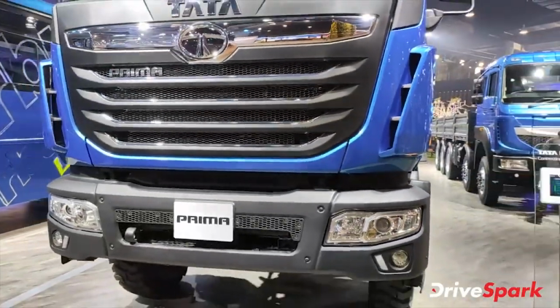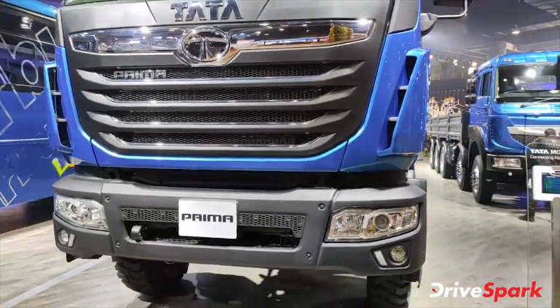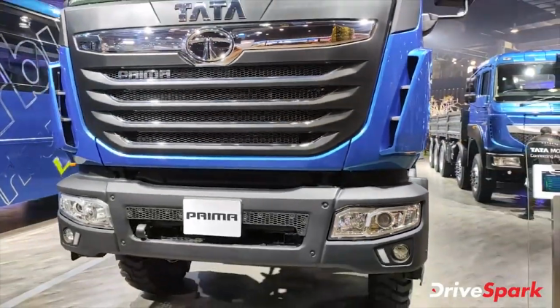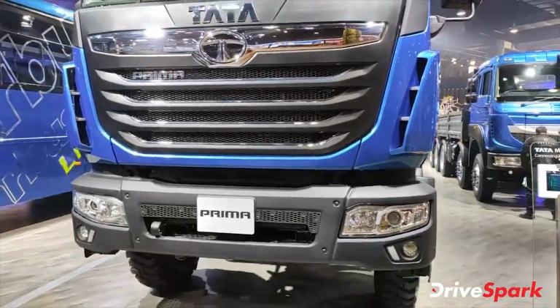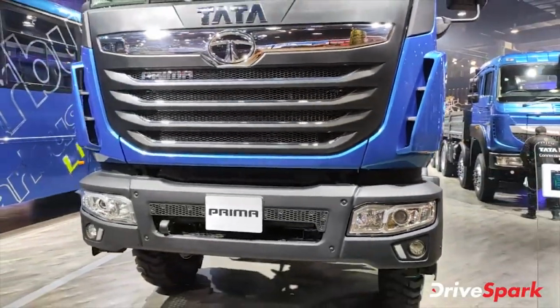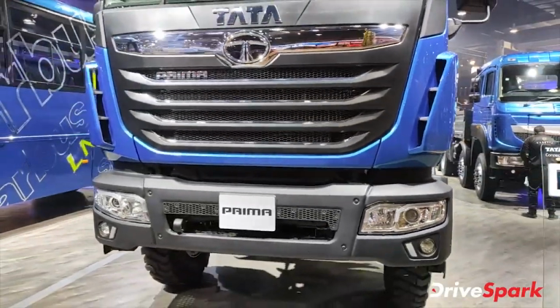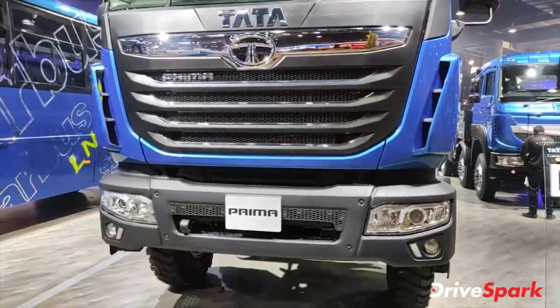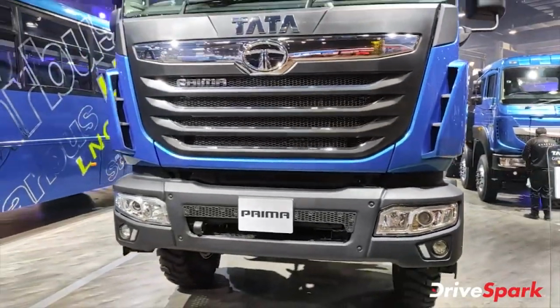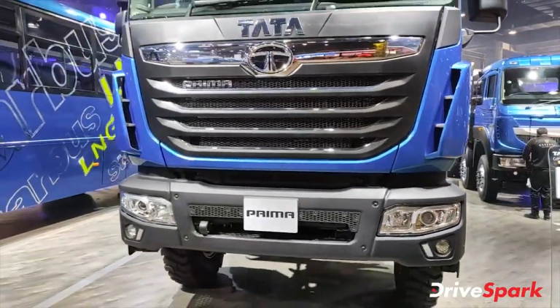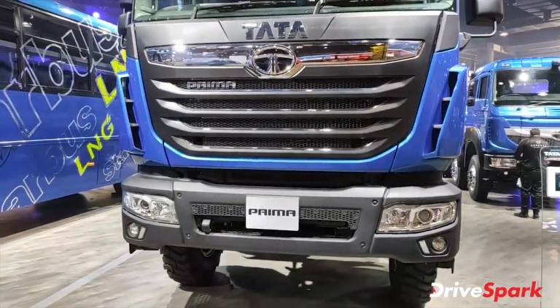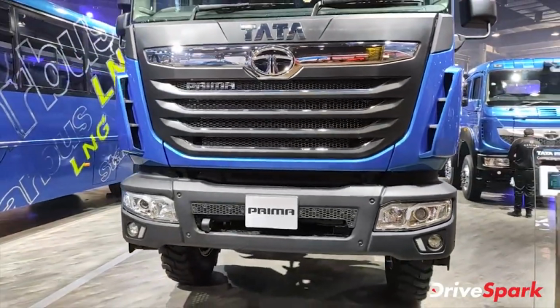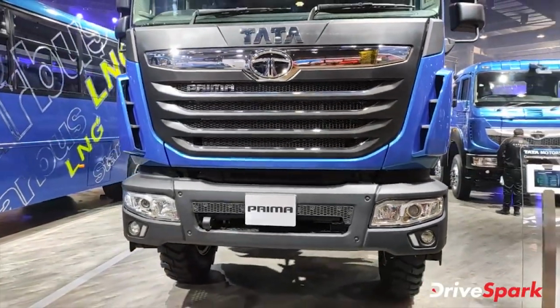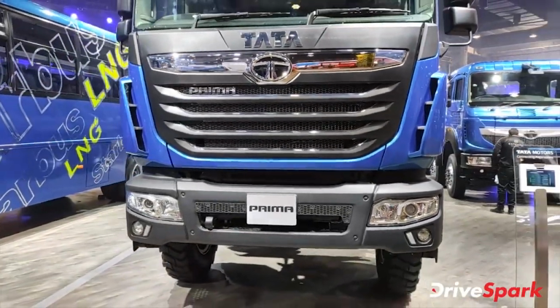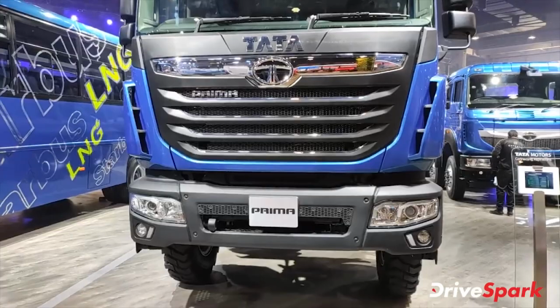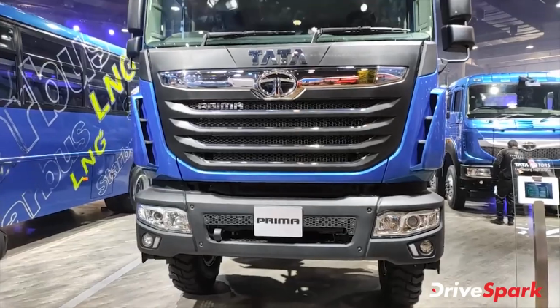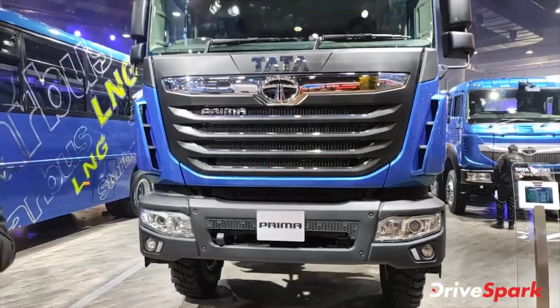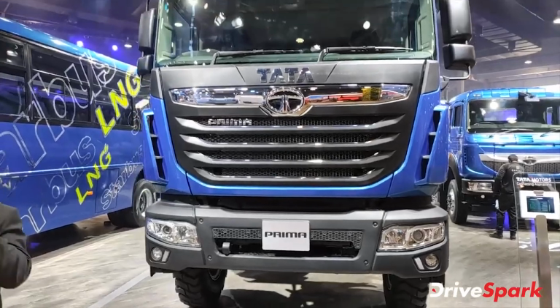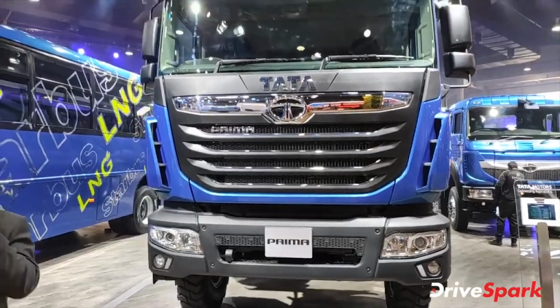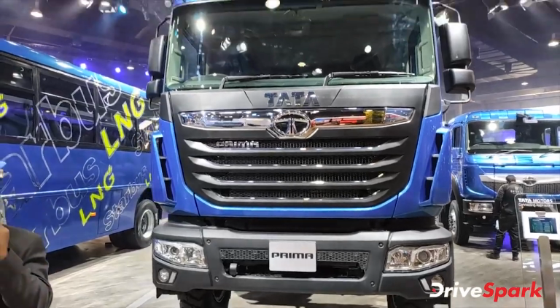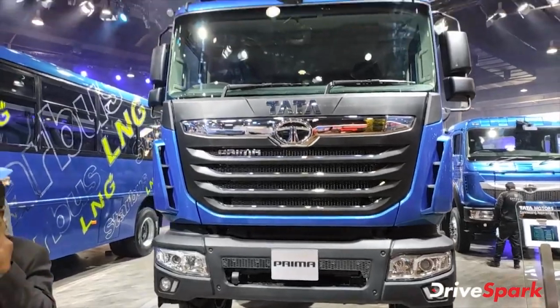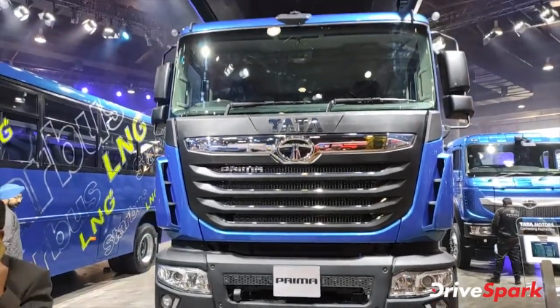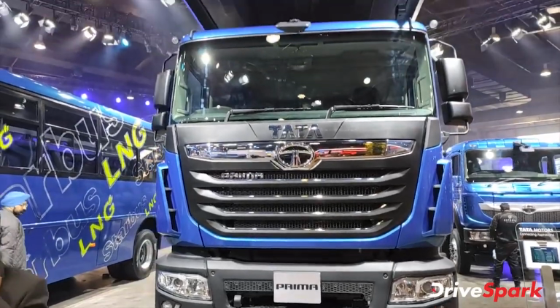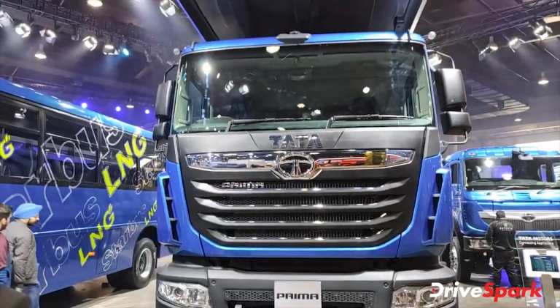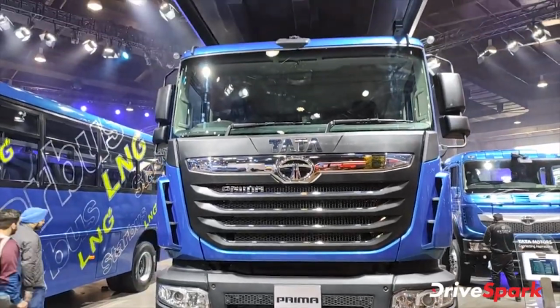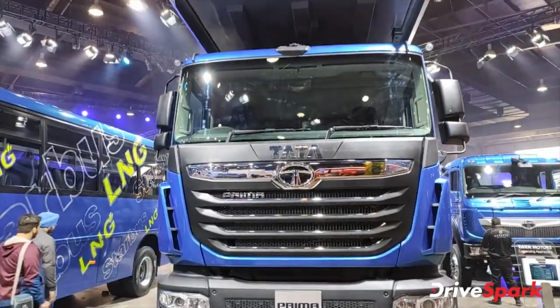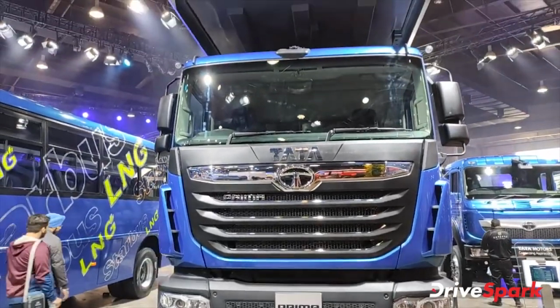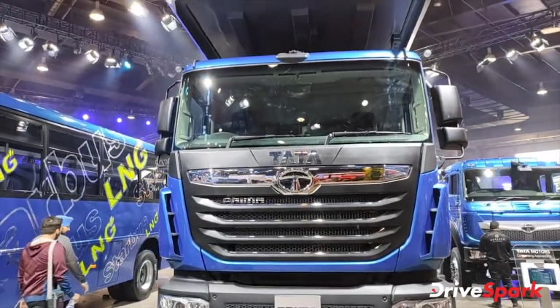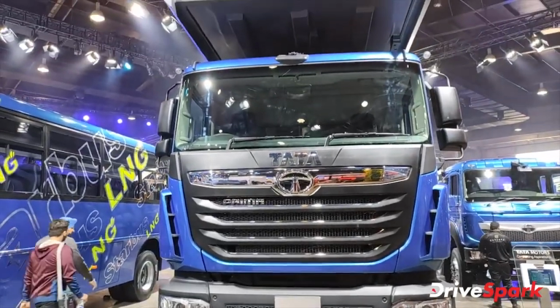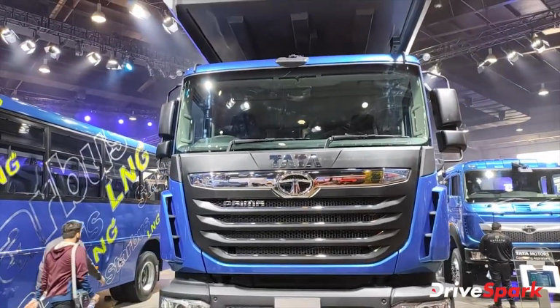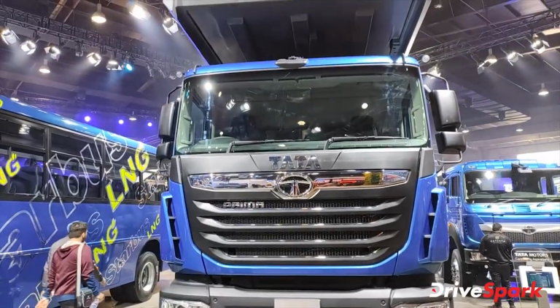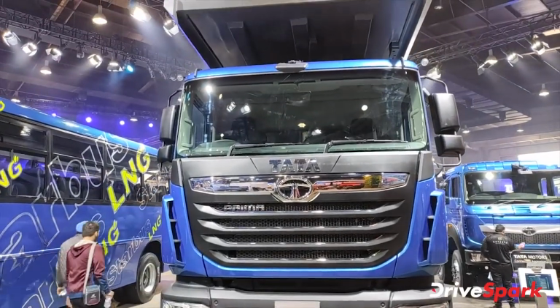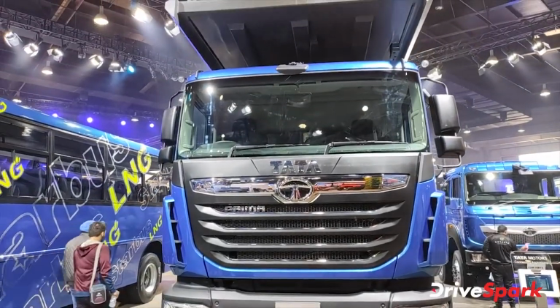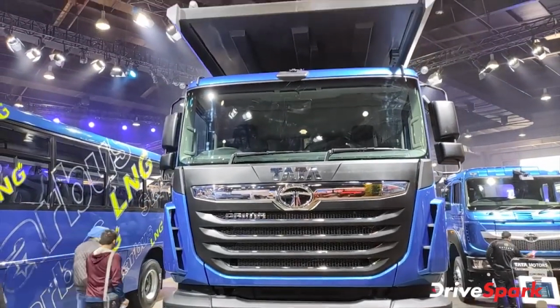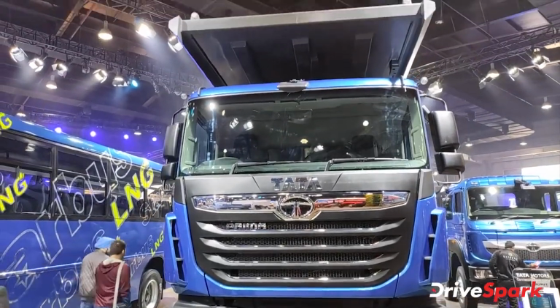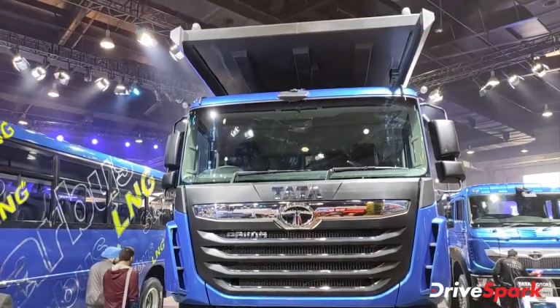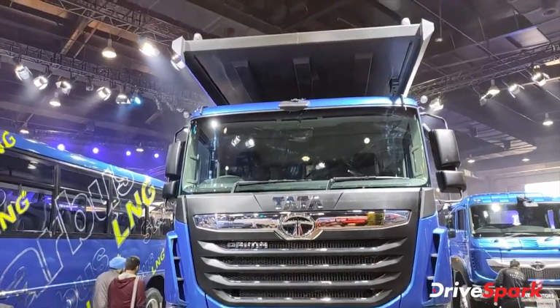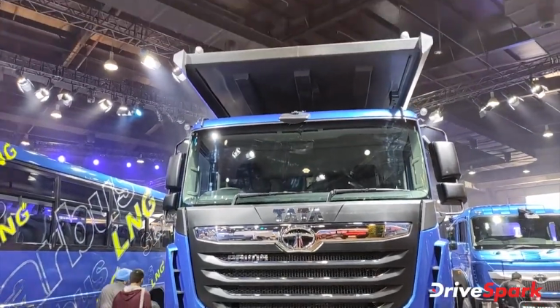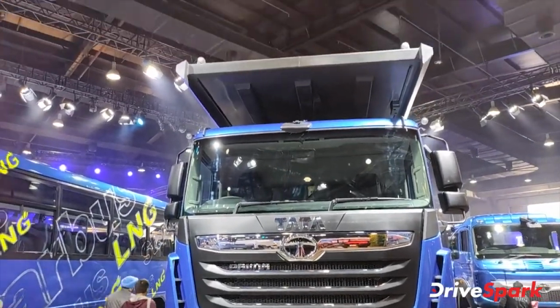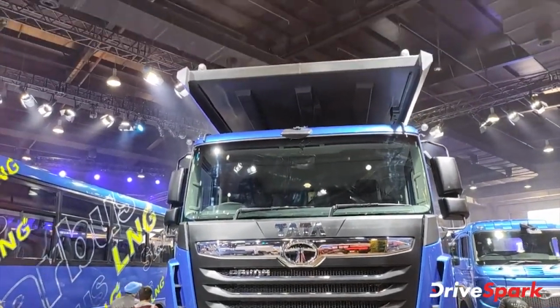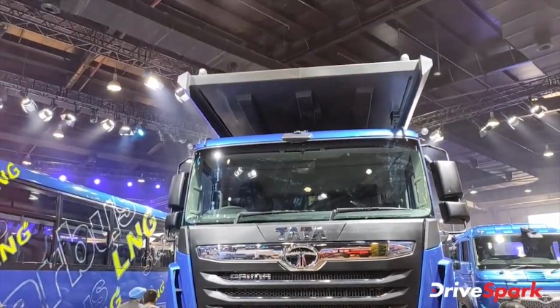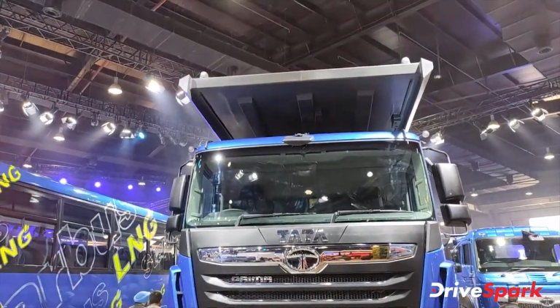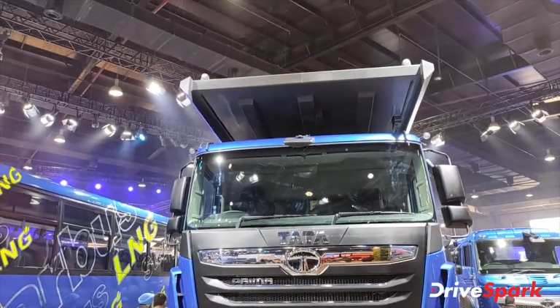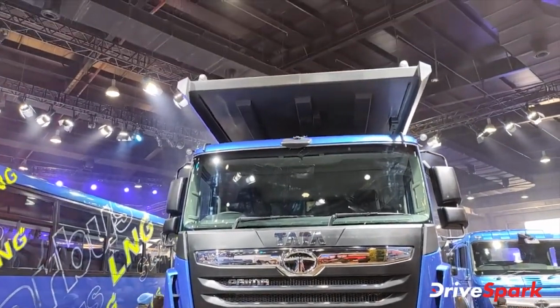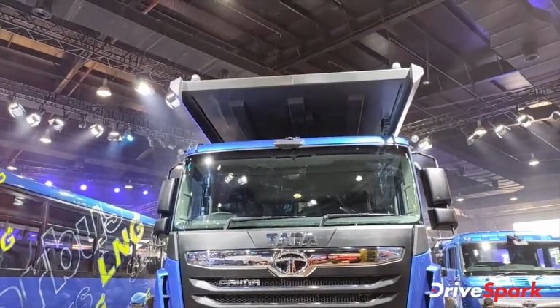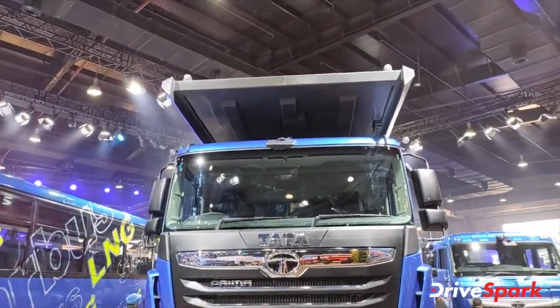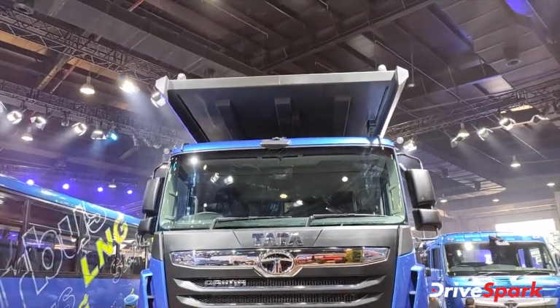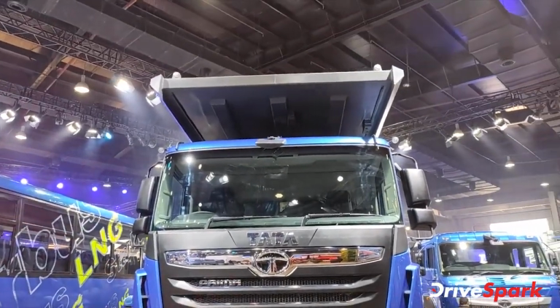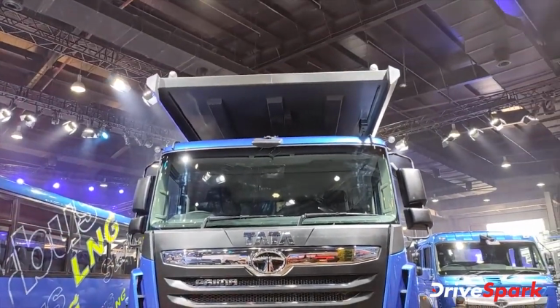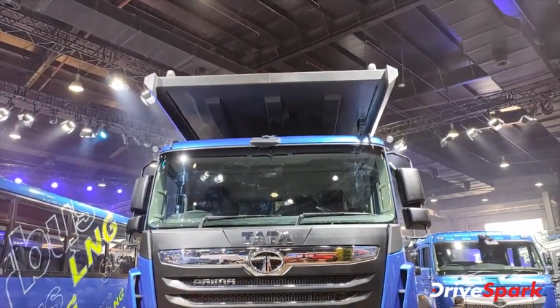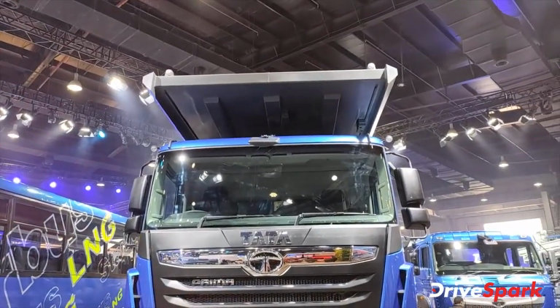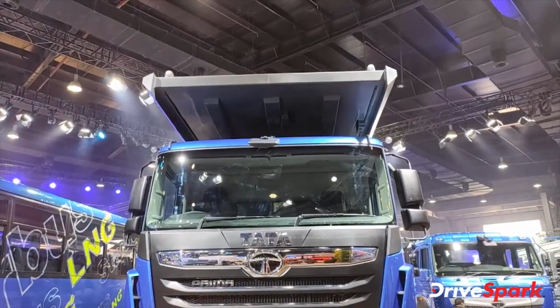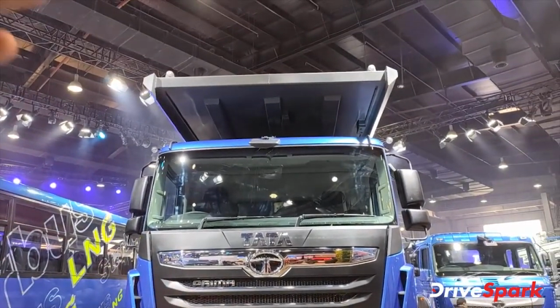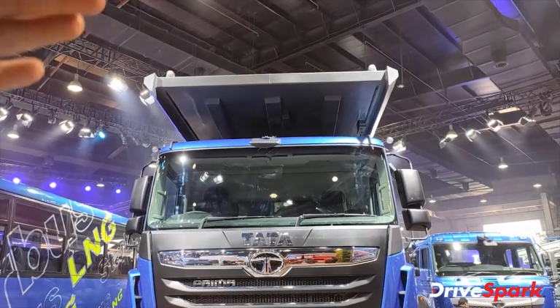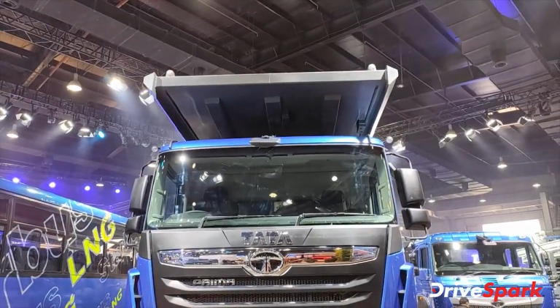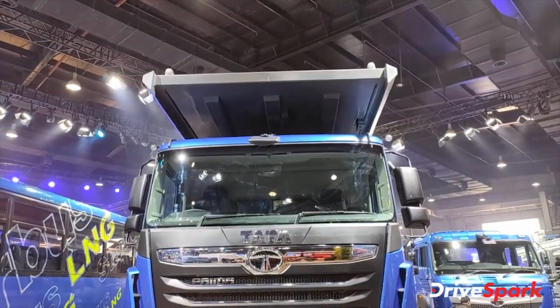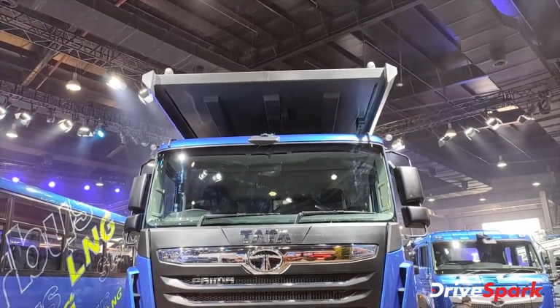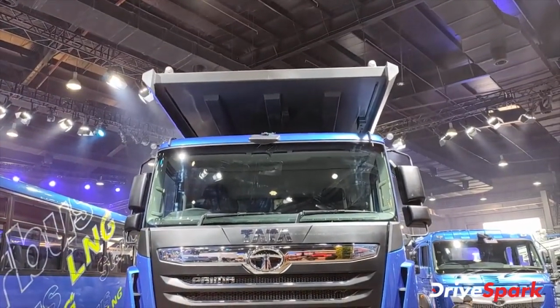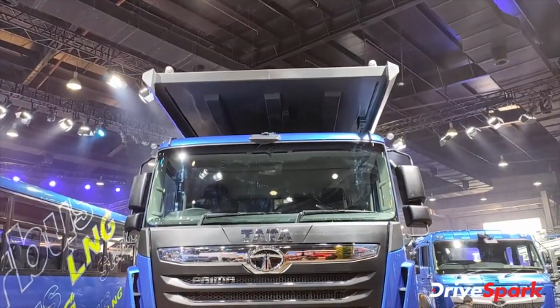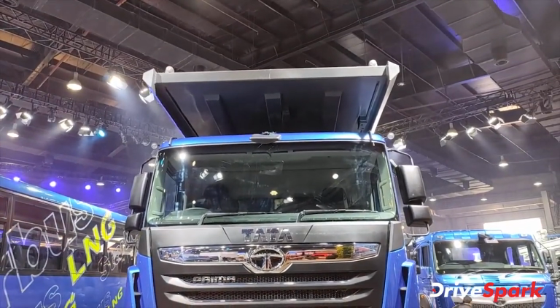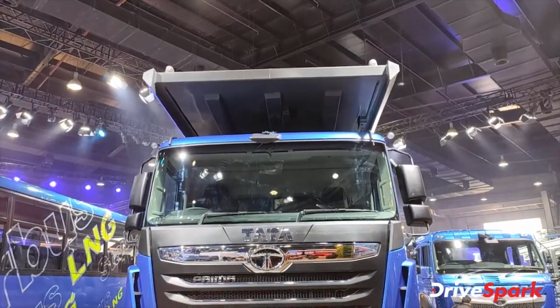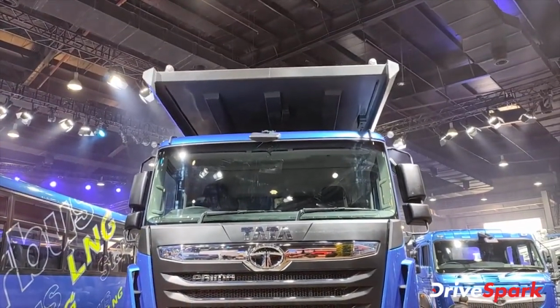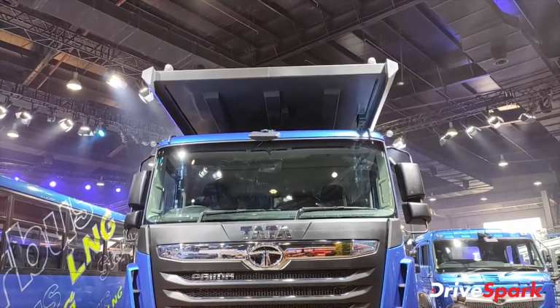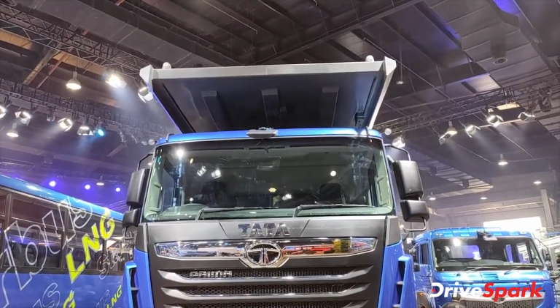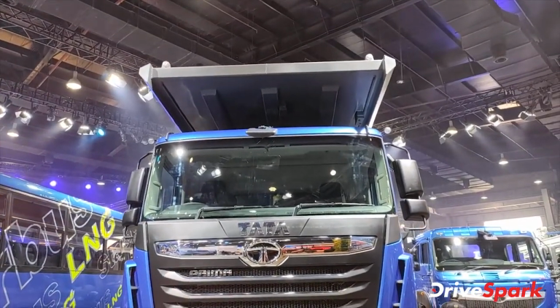This is the Tata Prima and it's a big truck — you can see it's a dumper truck. It's got a hood that has been released on the top.